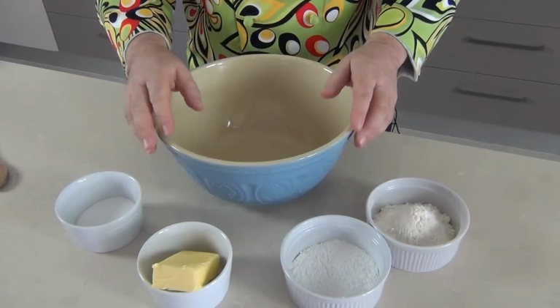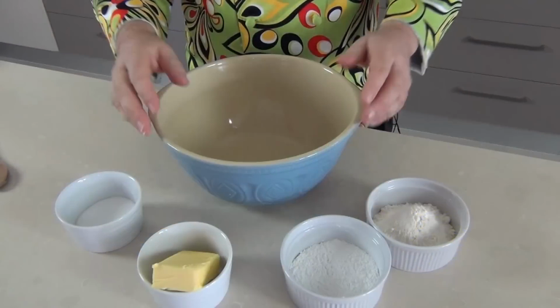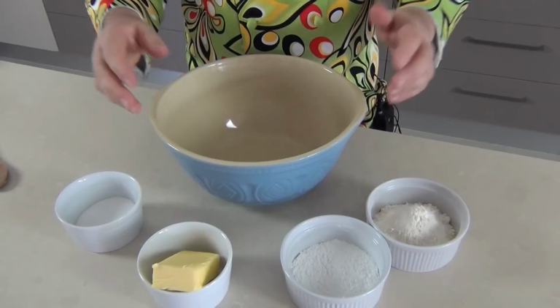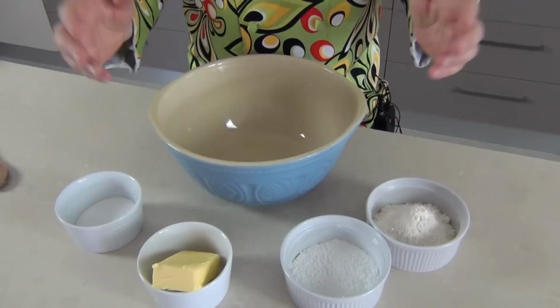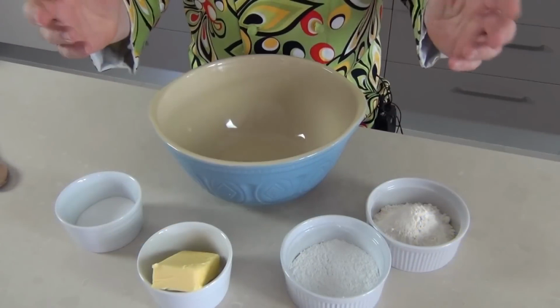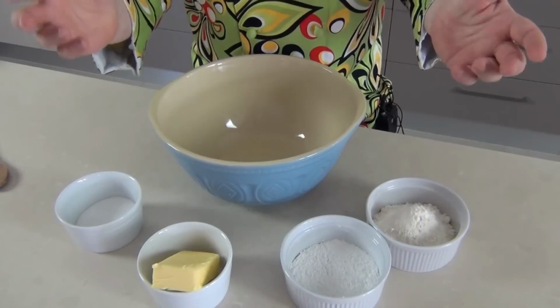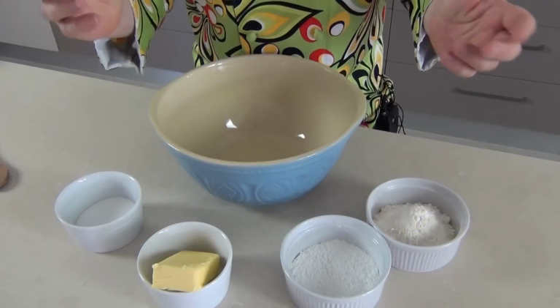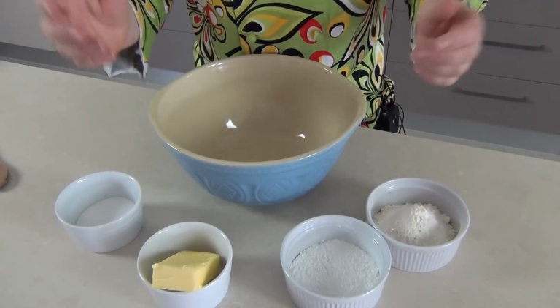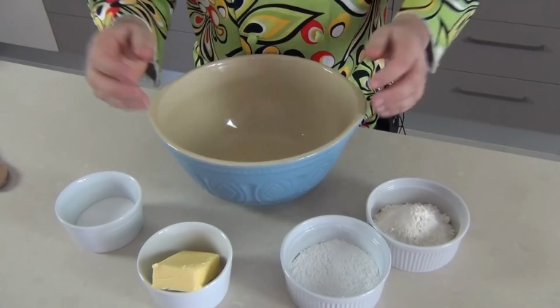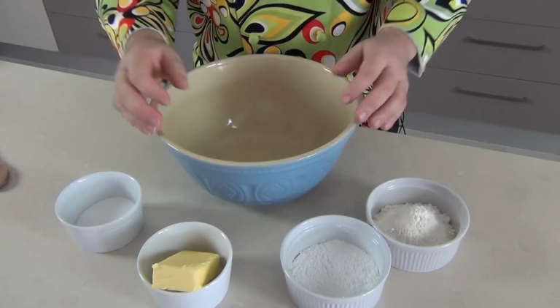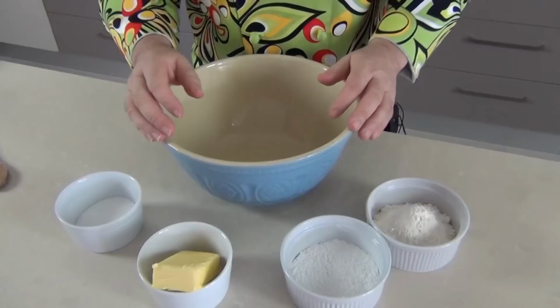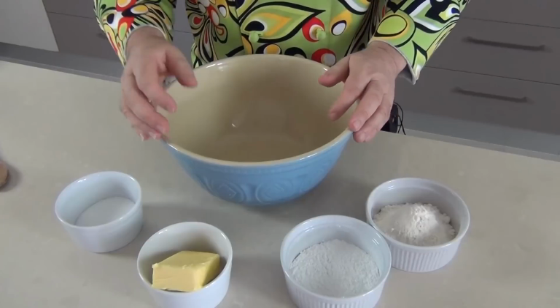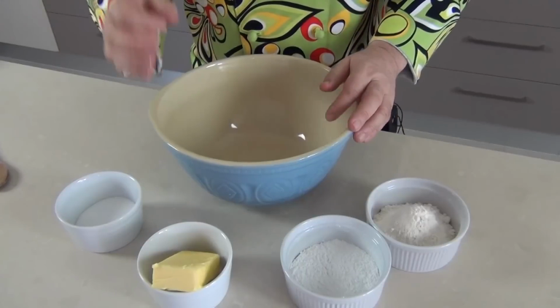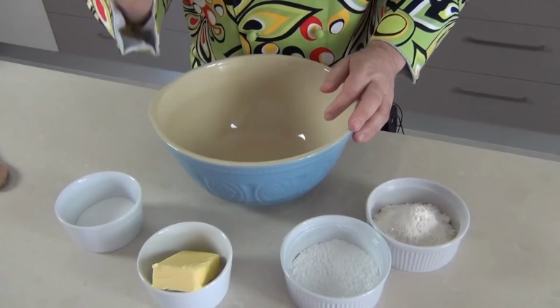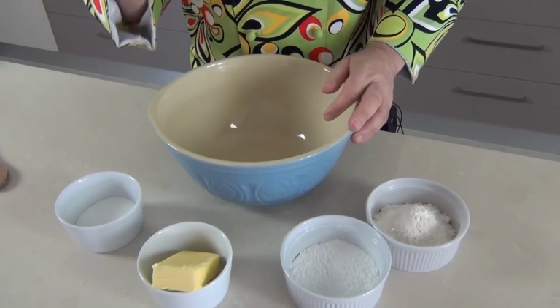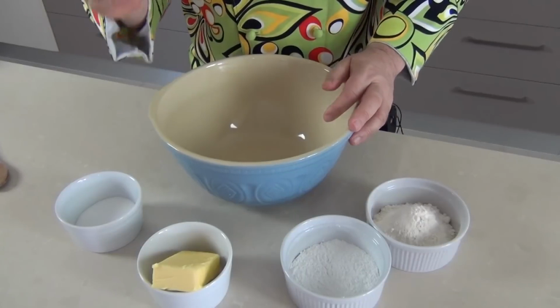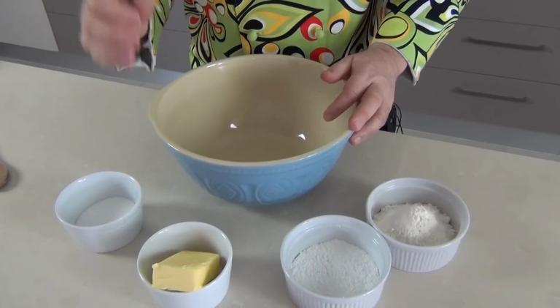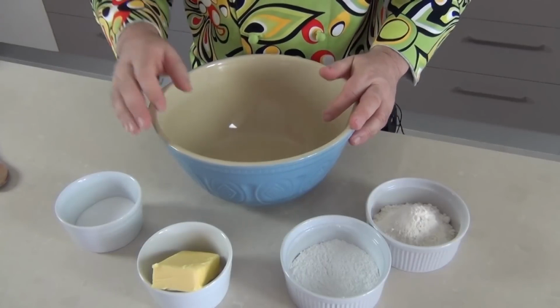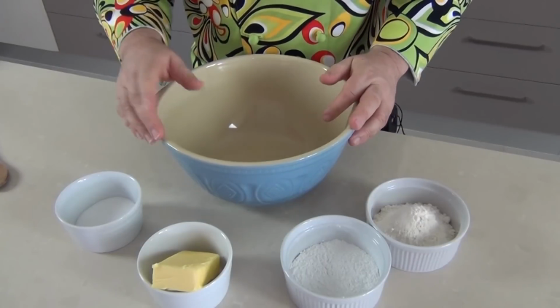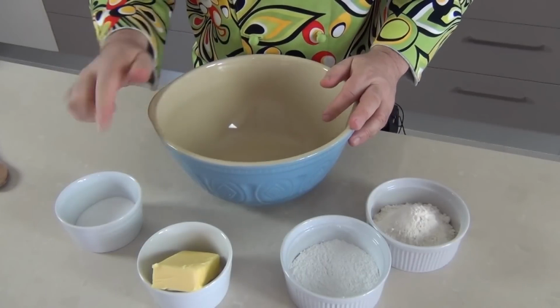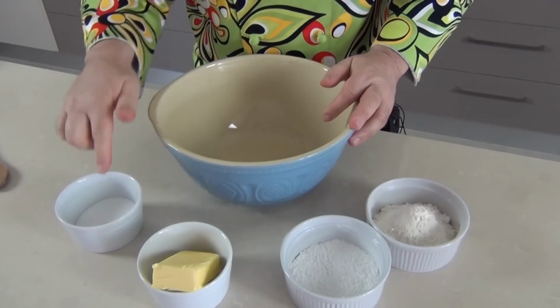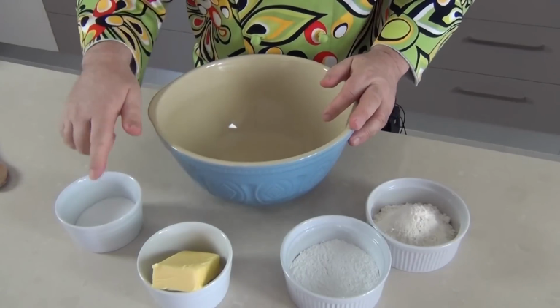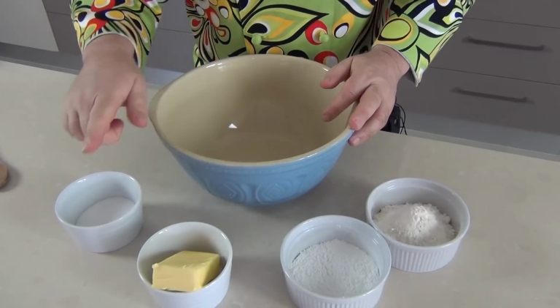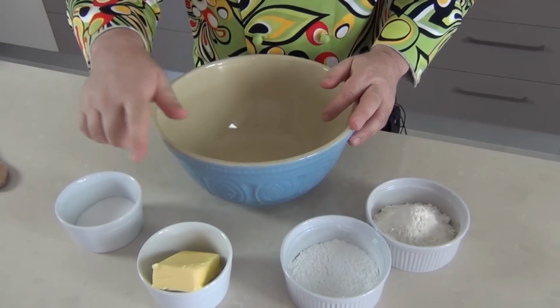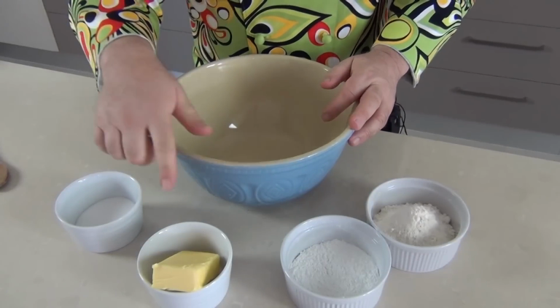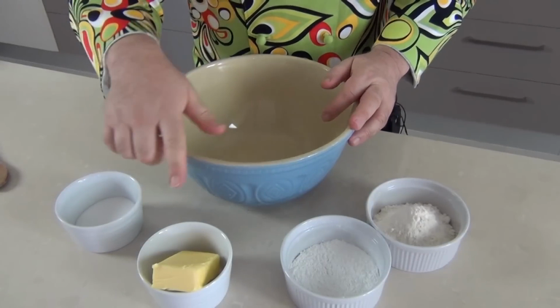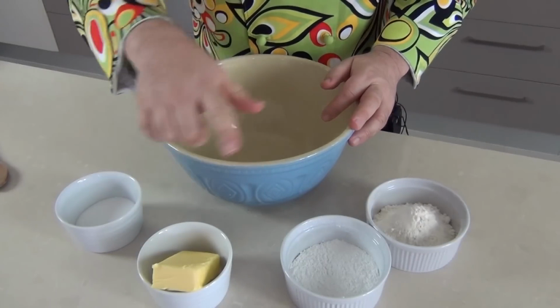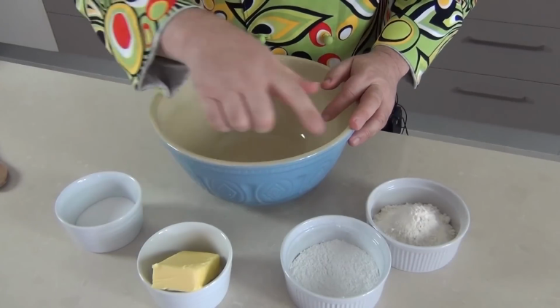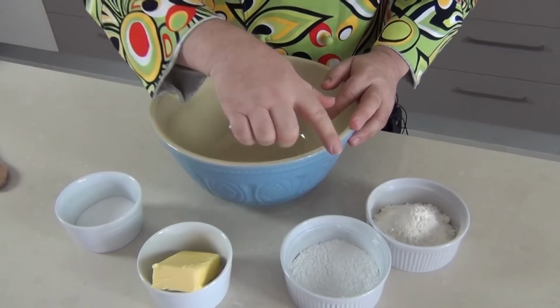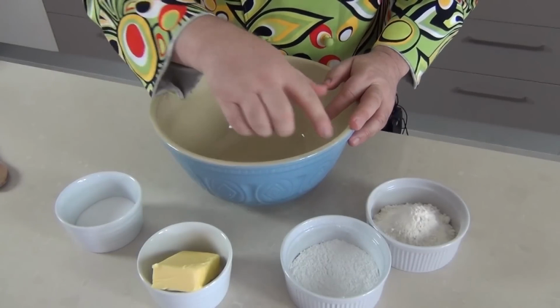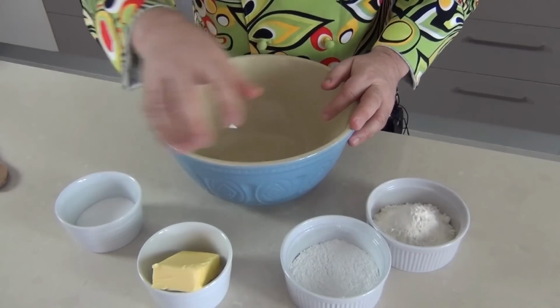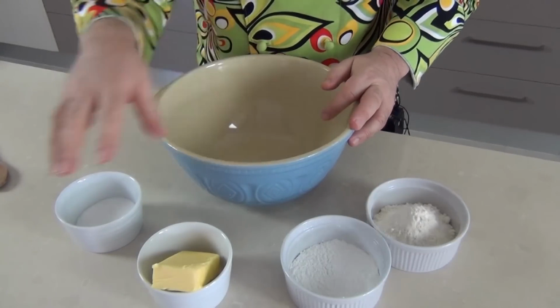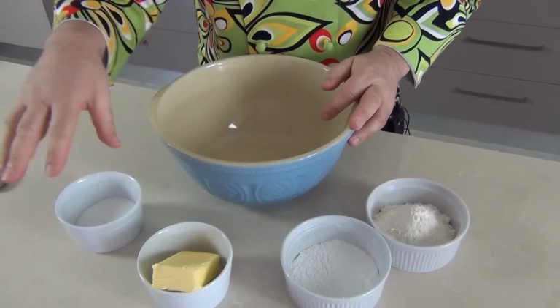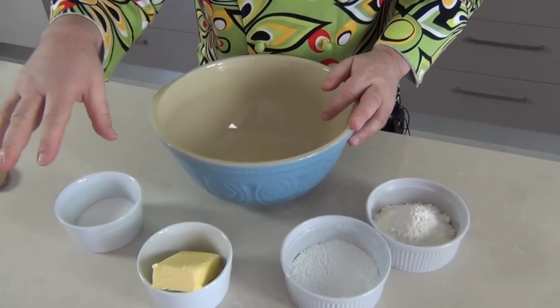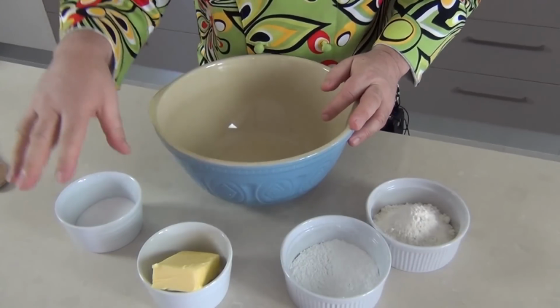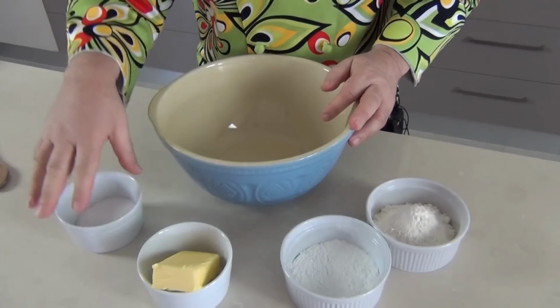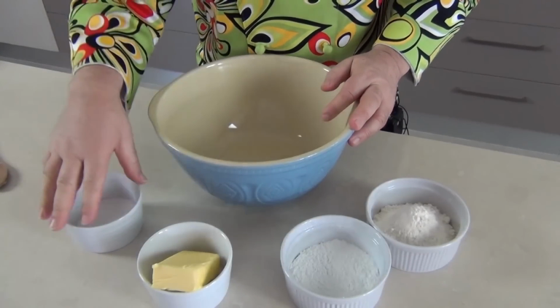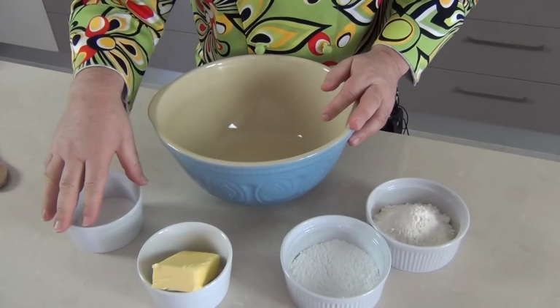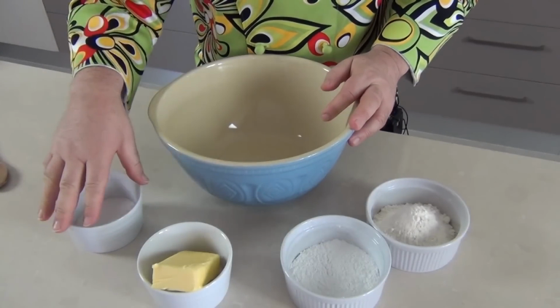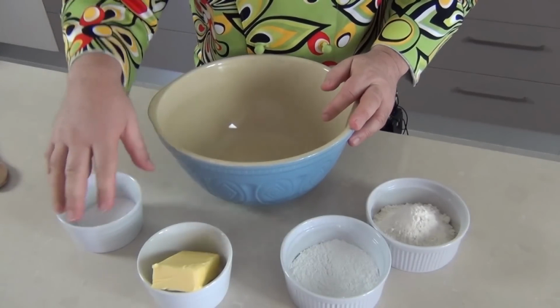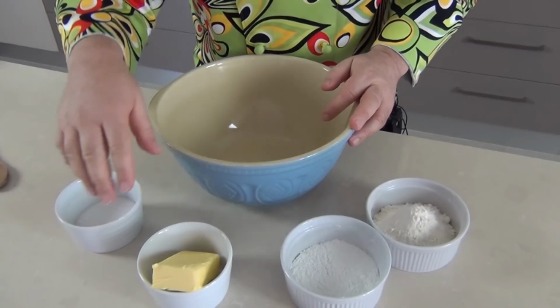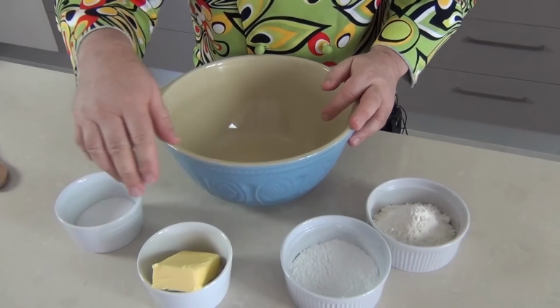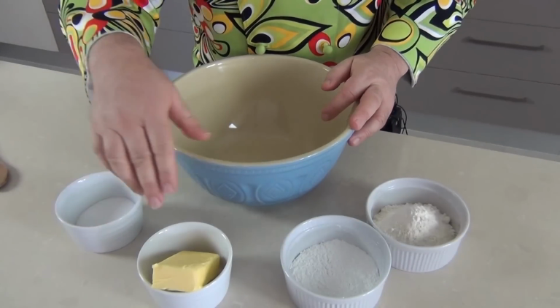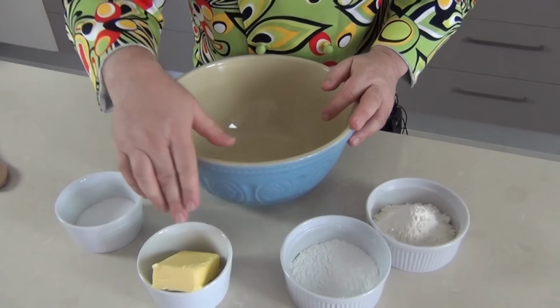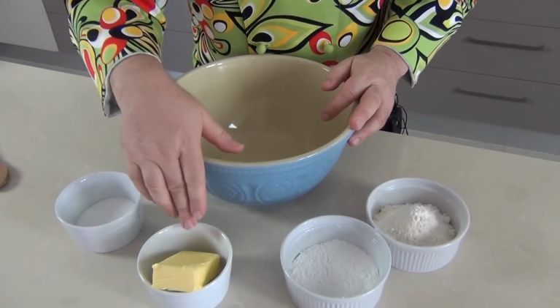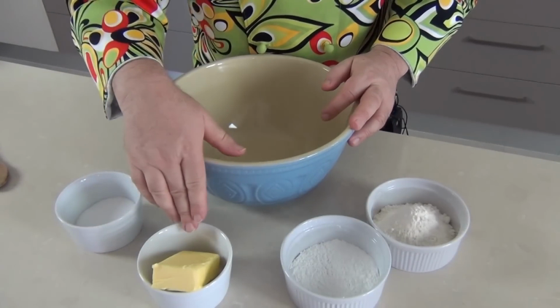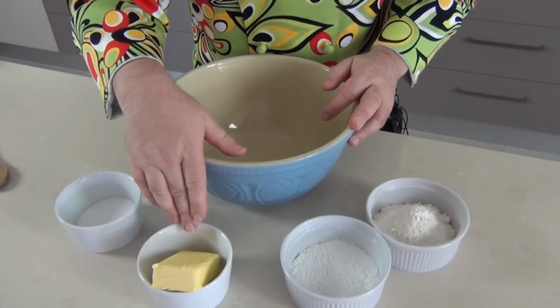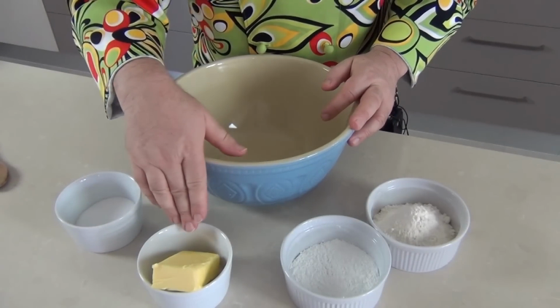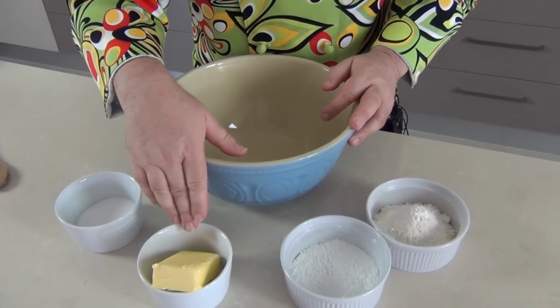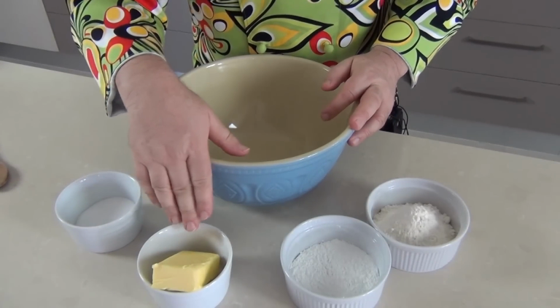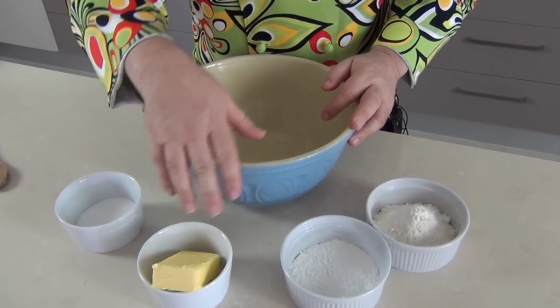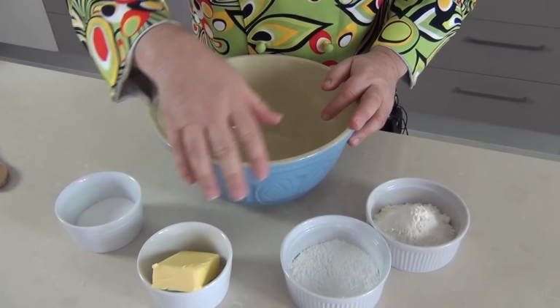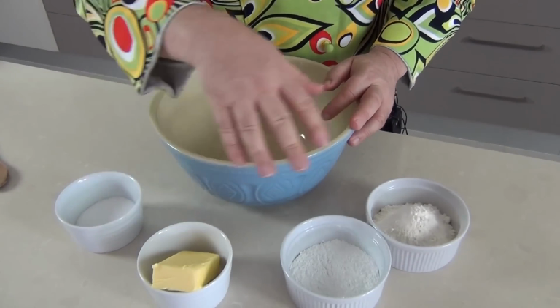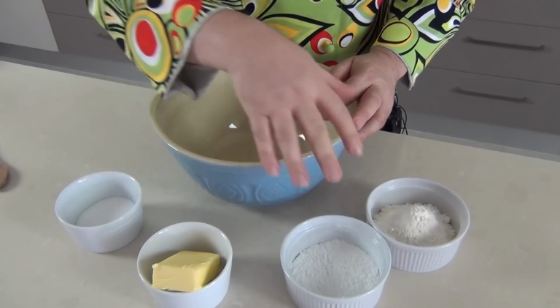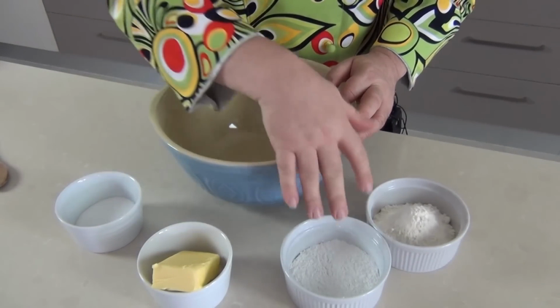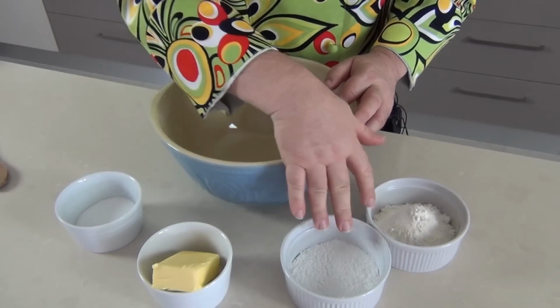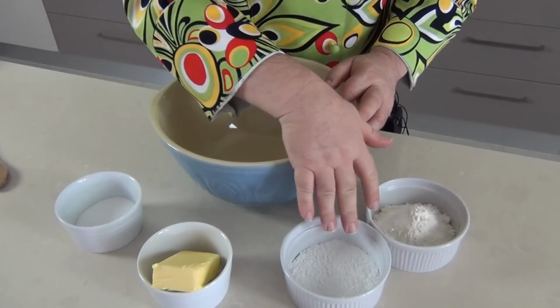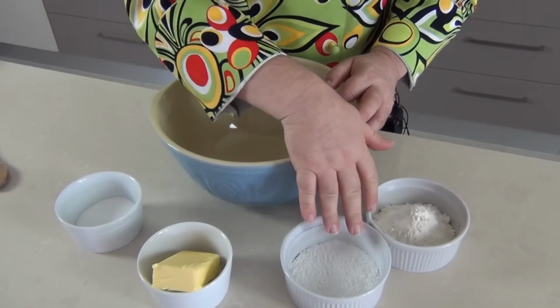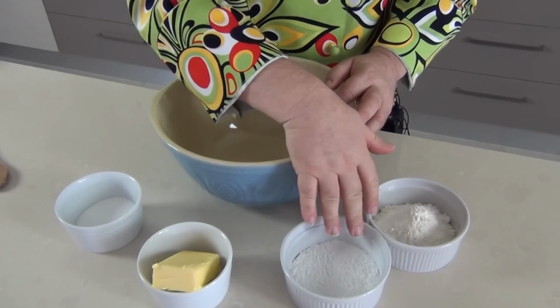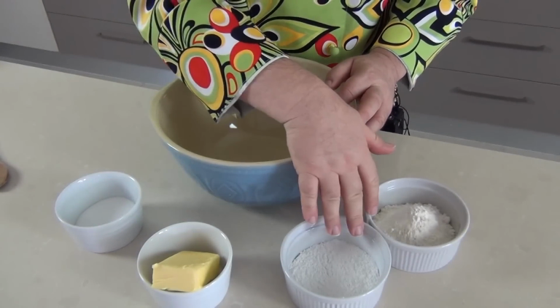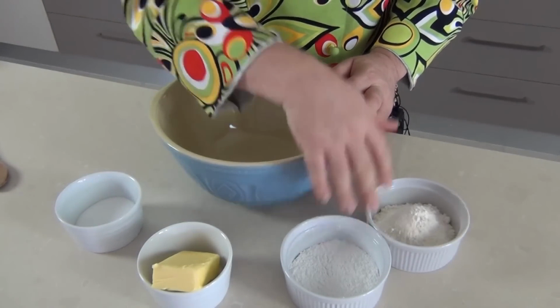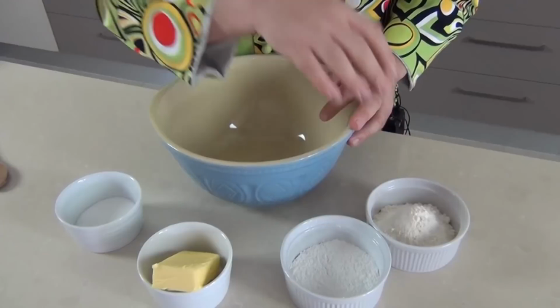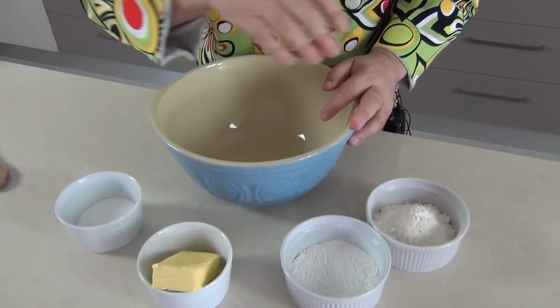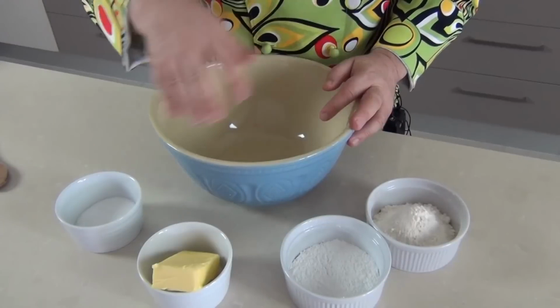Making shortbread is as easy as one, two, three. That's one part sugar, two parts butter, three parts flour.